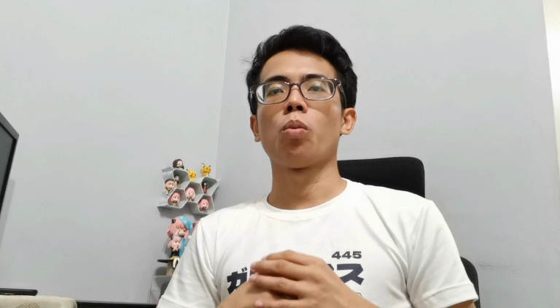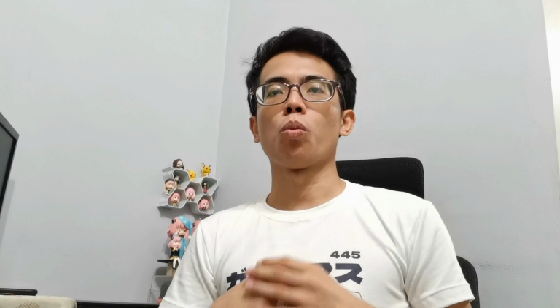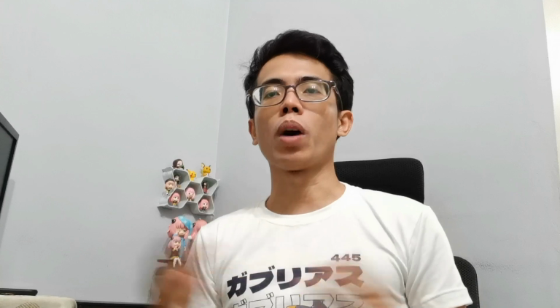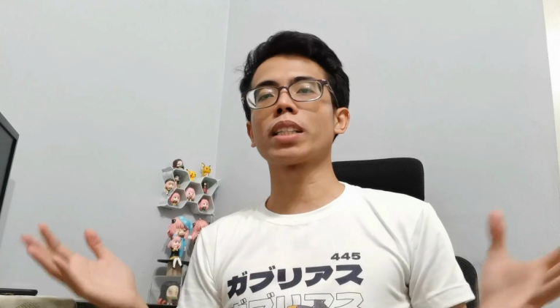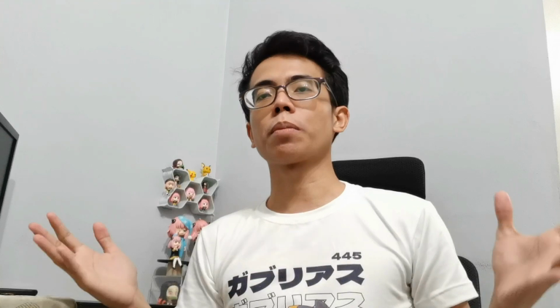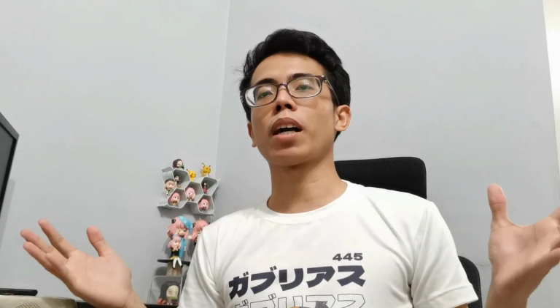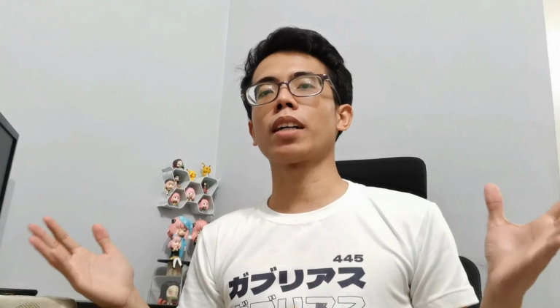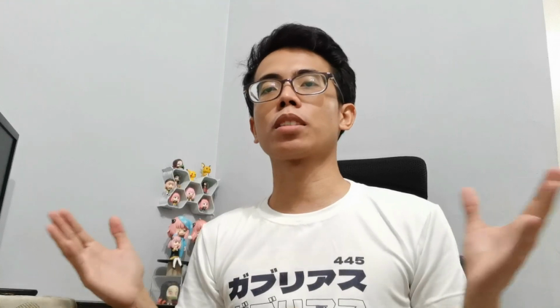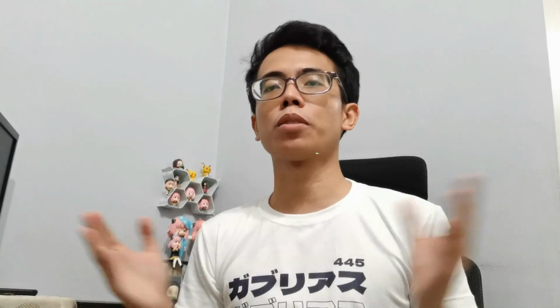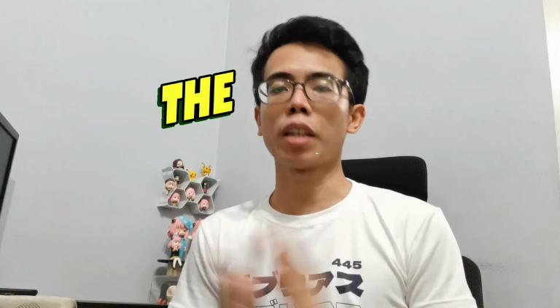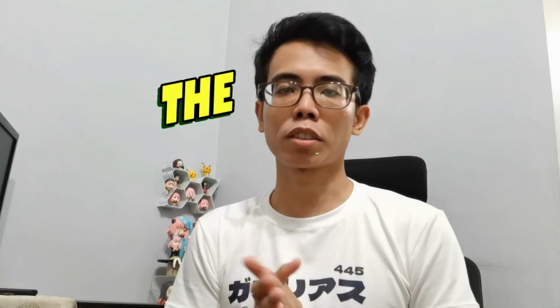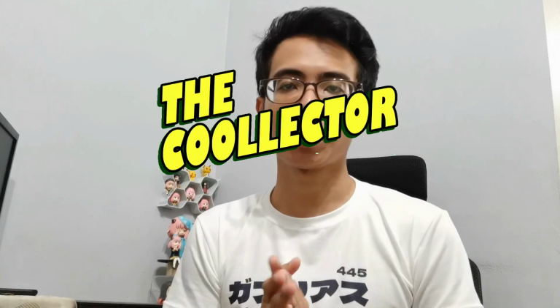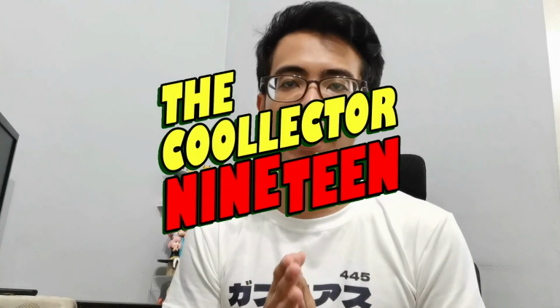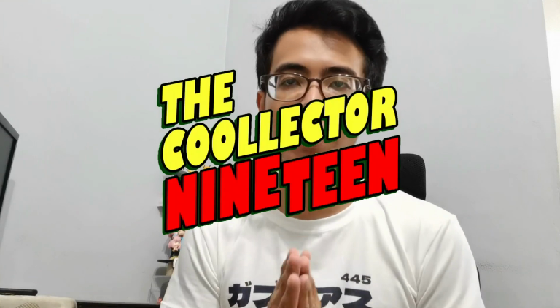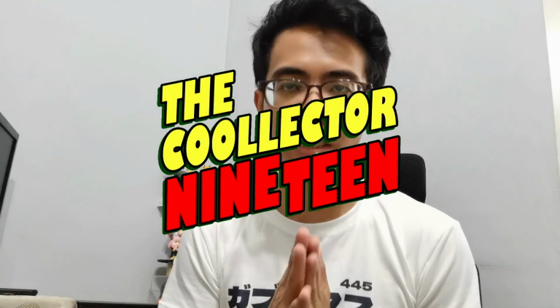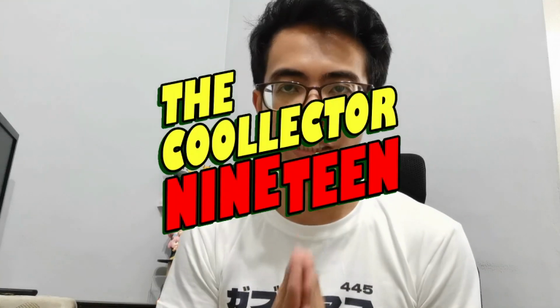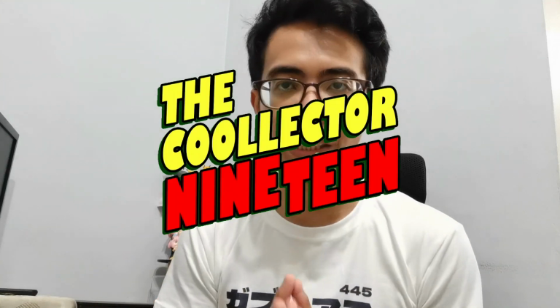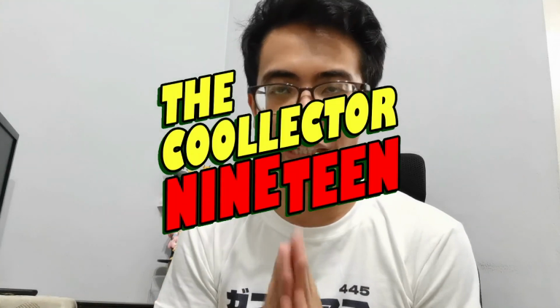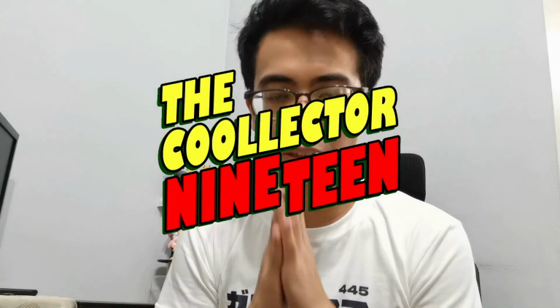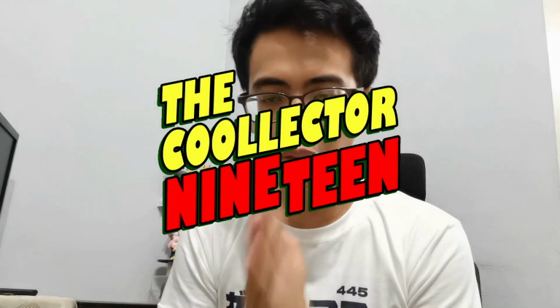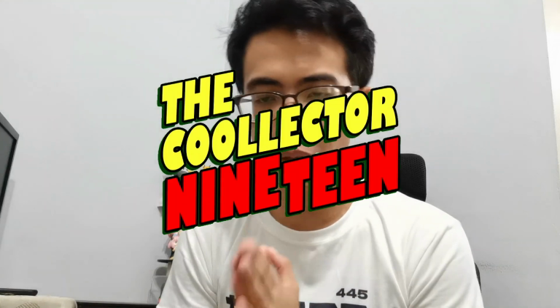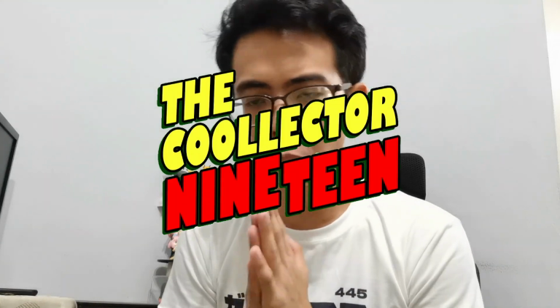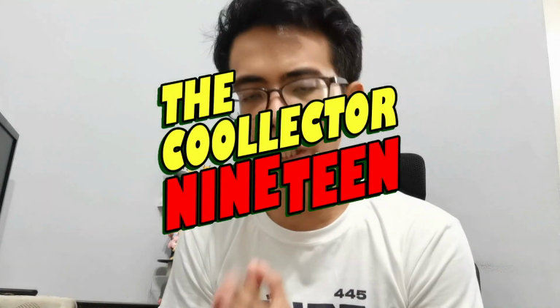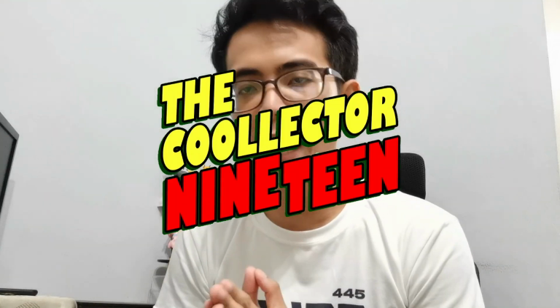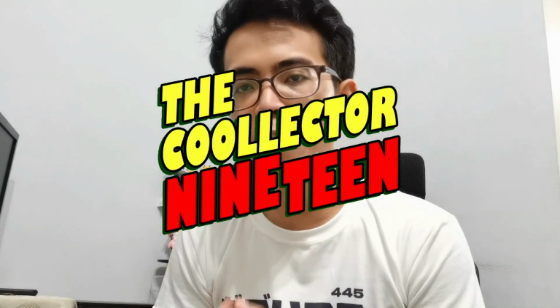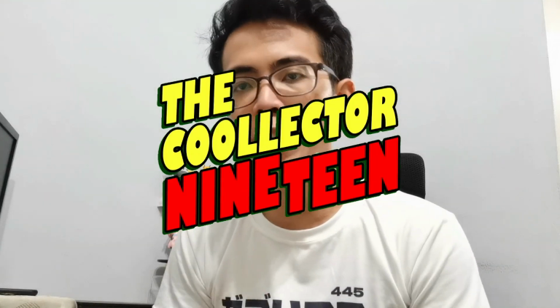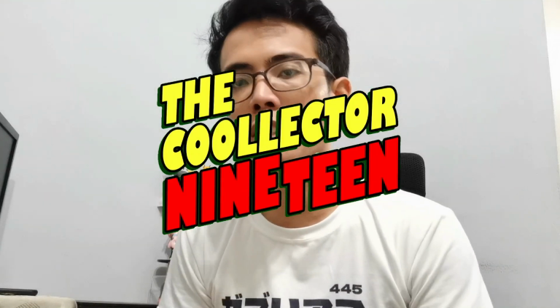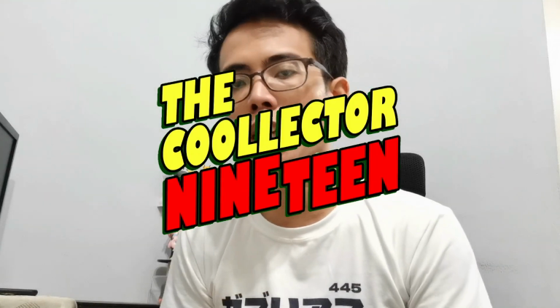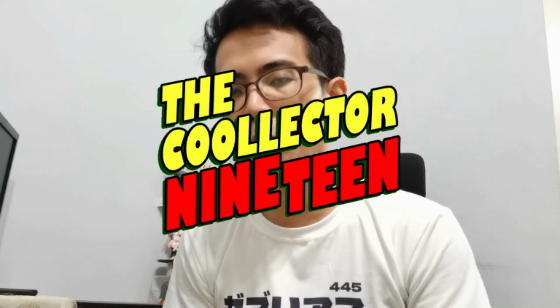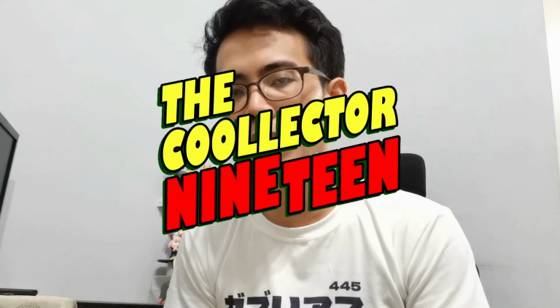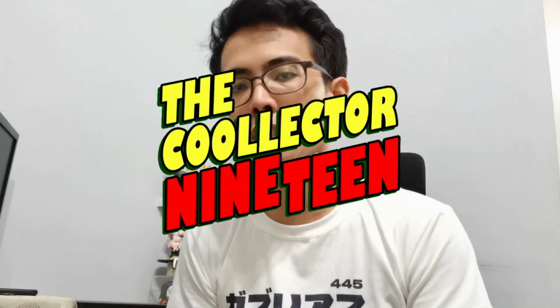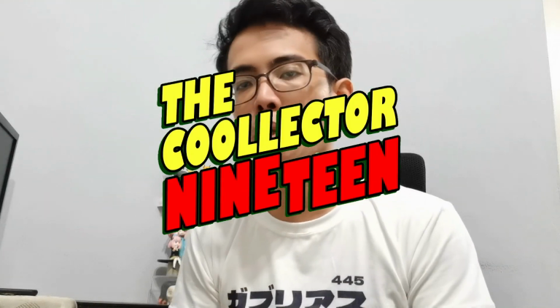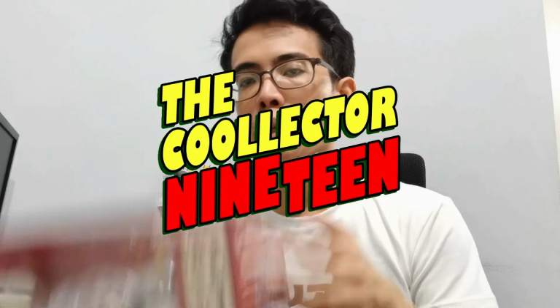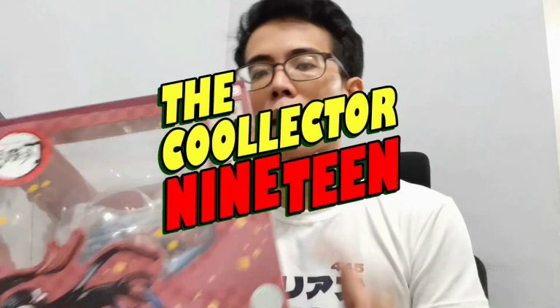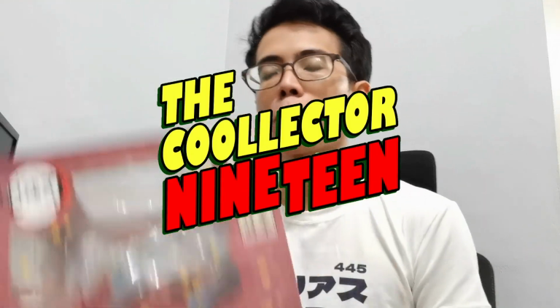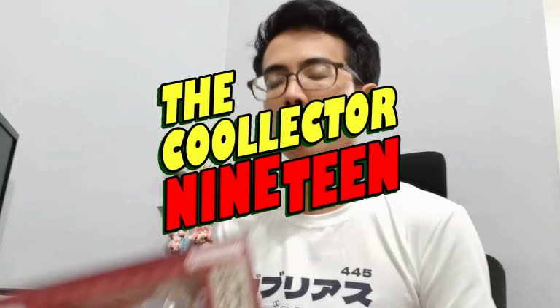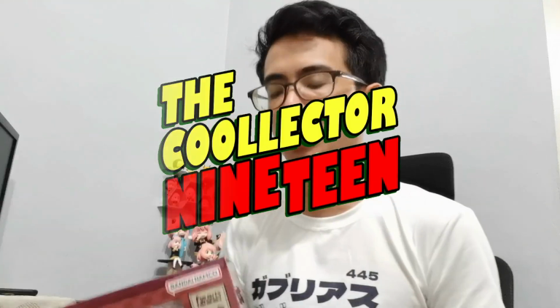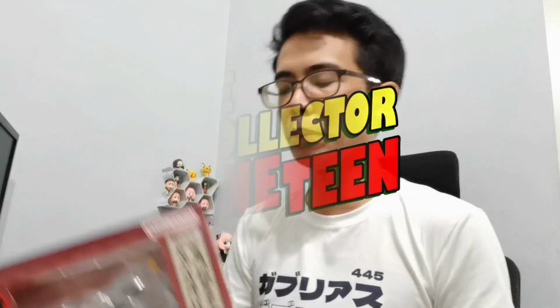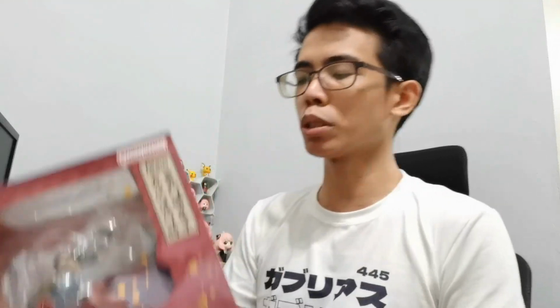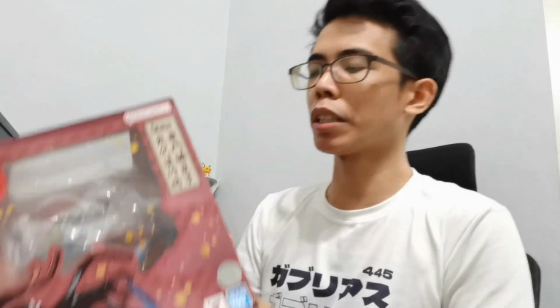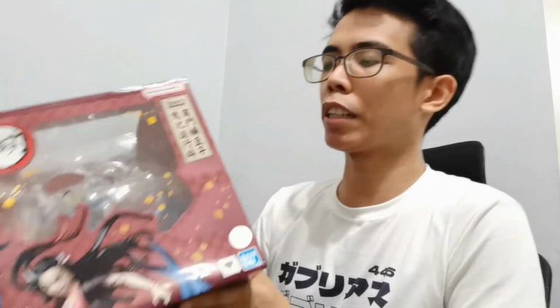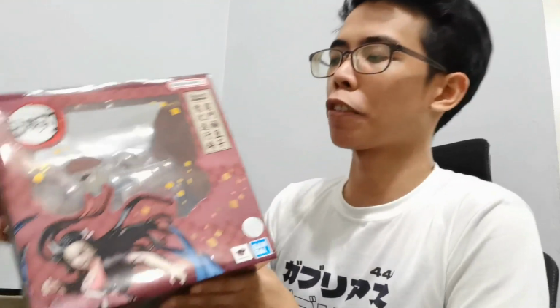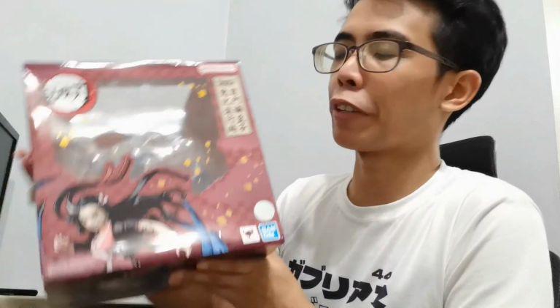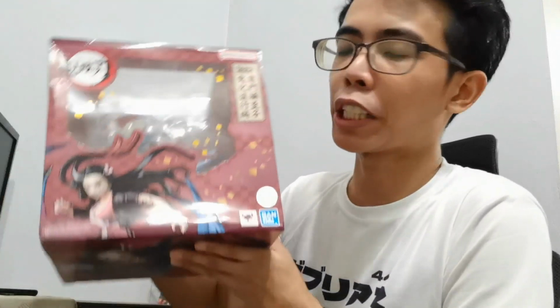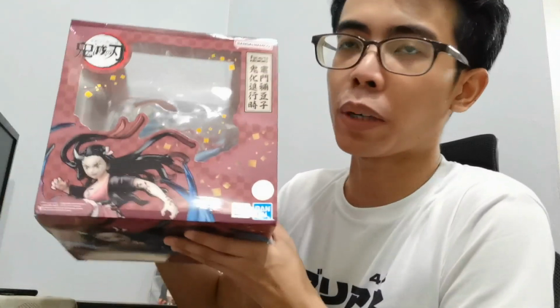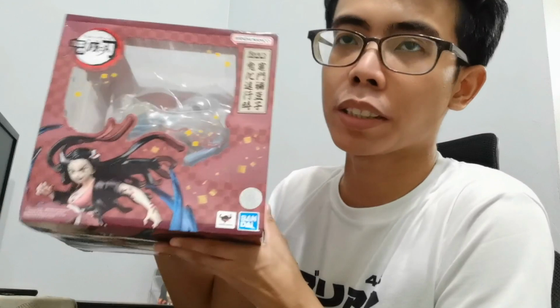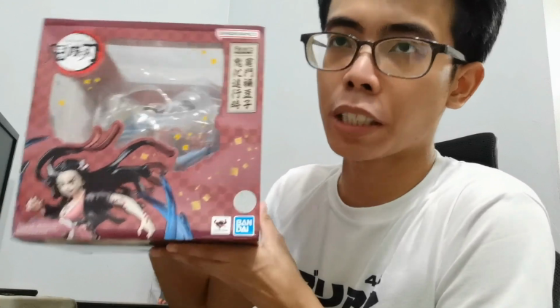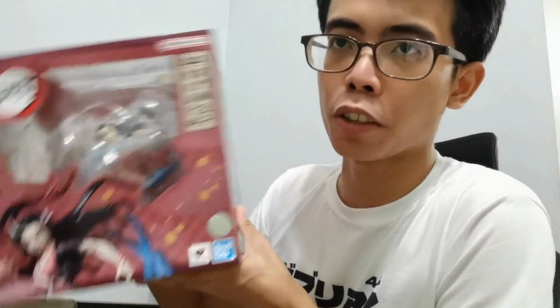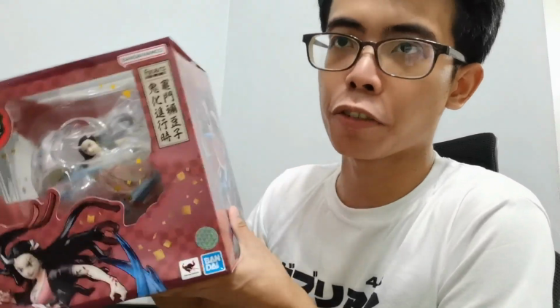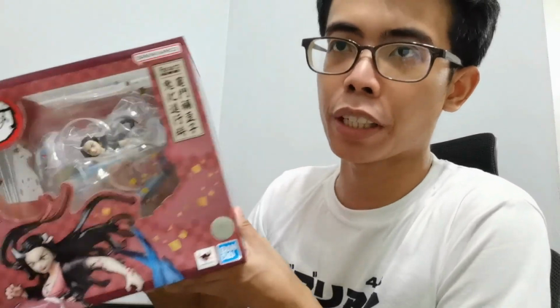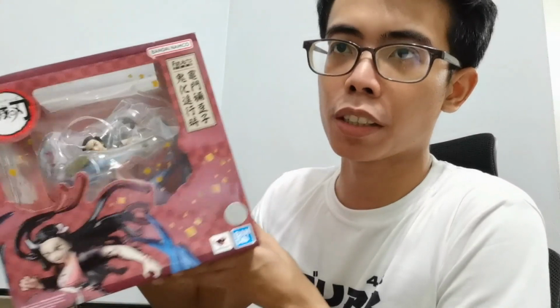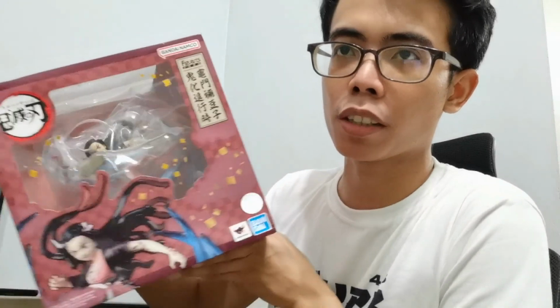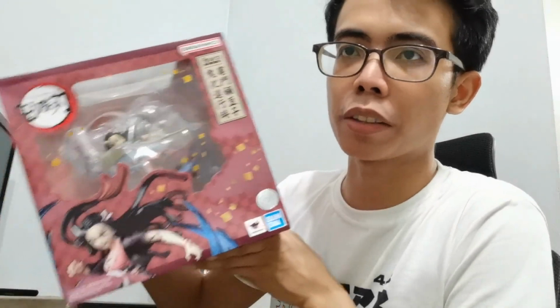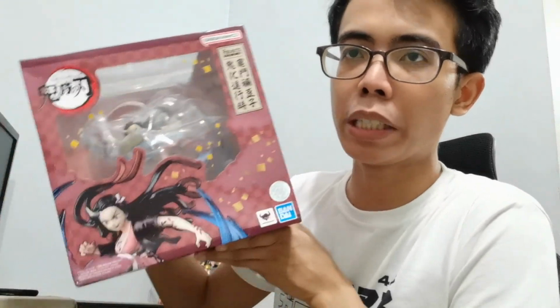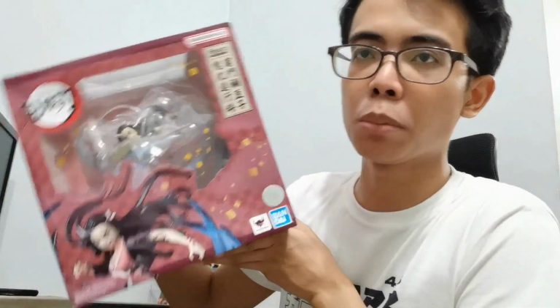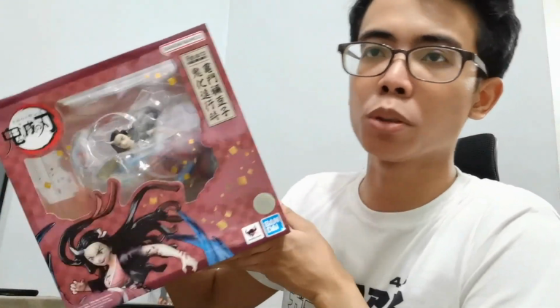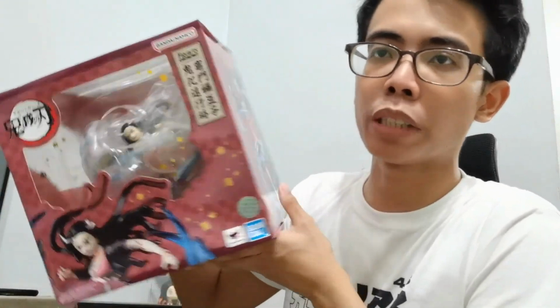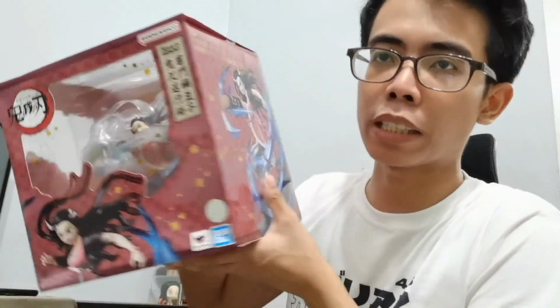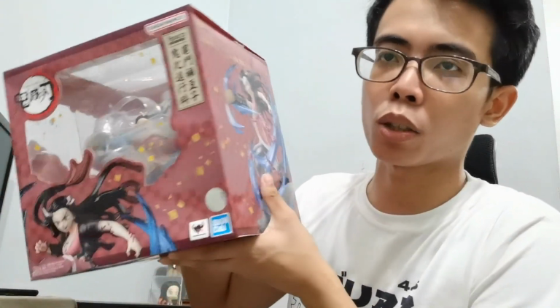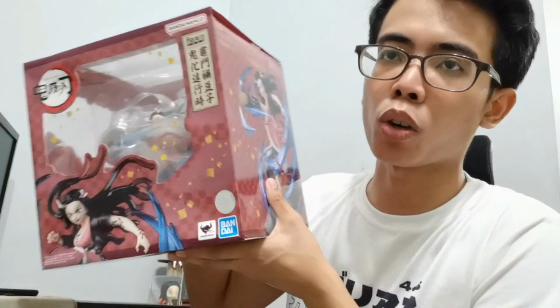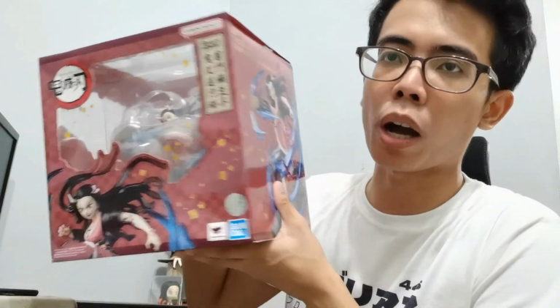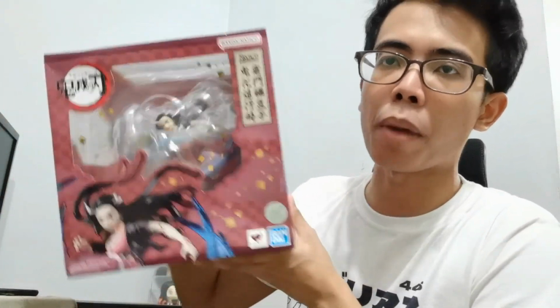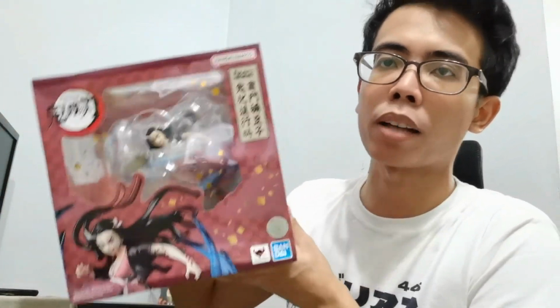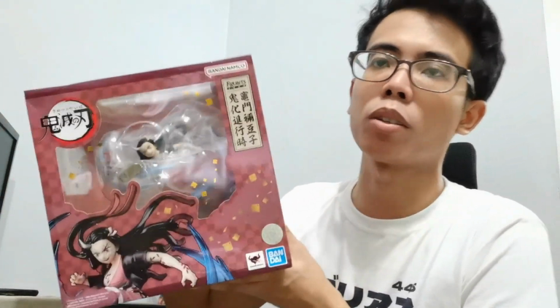What is up guys, TheCollector19 here and today we have the Kimetsu no Yaiba or Demon Slayer Figure Art Zero figure, the Demon Nezuko Kamado.